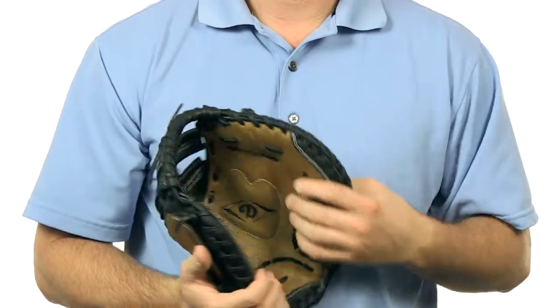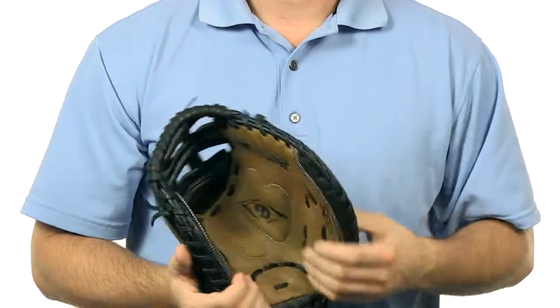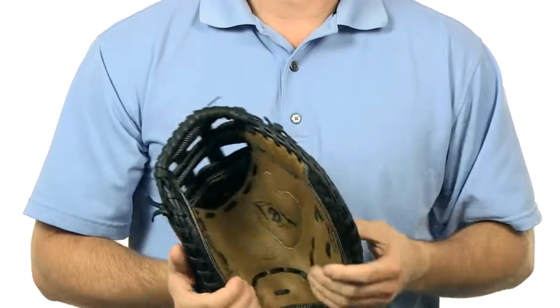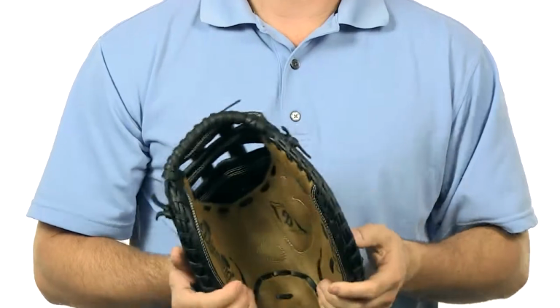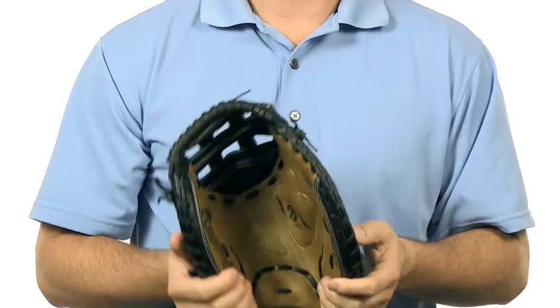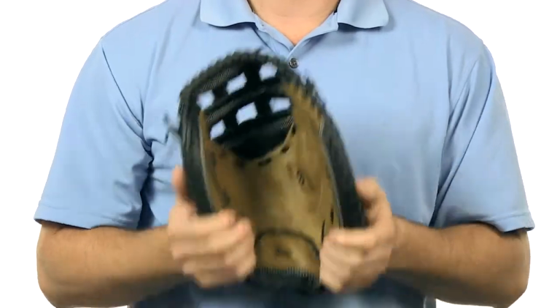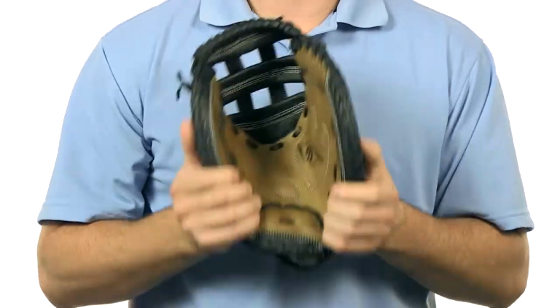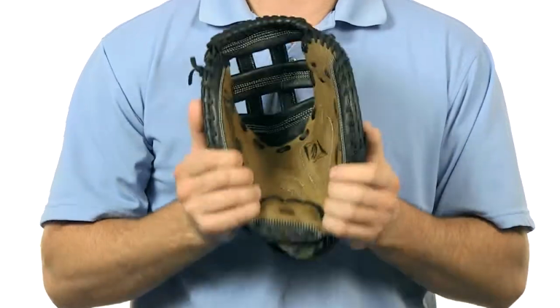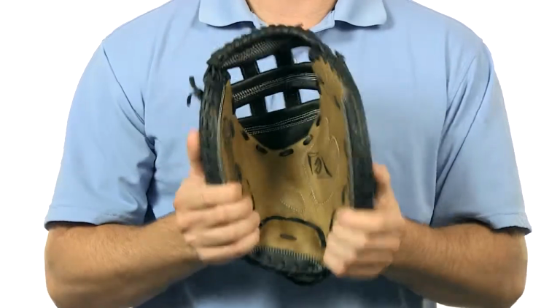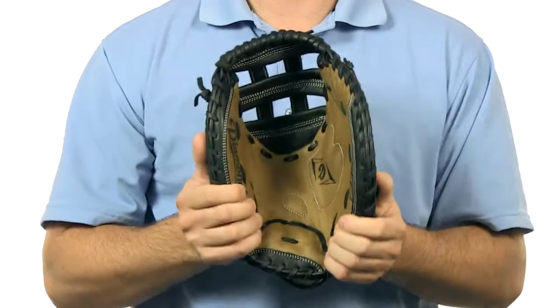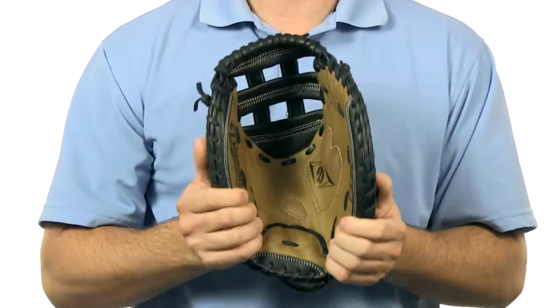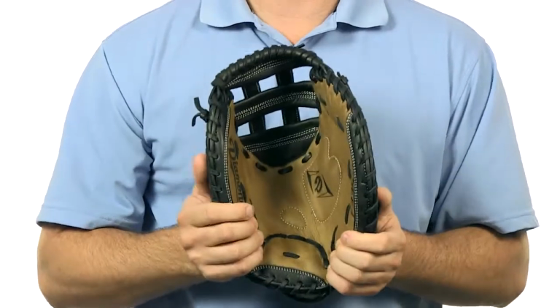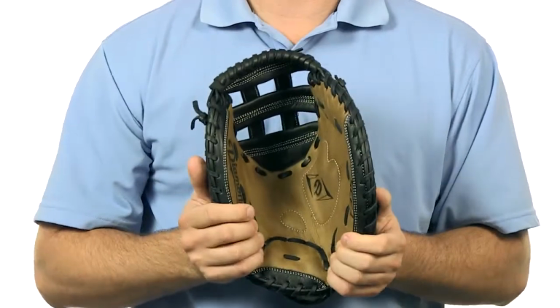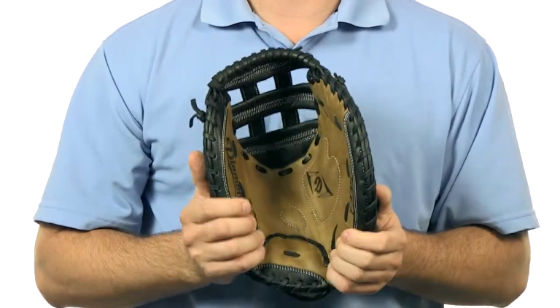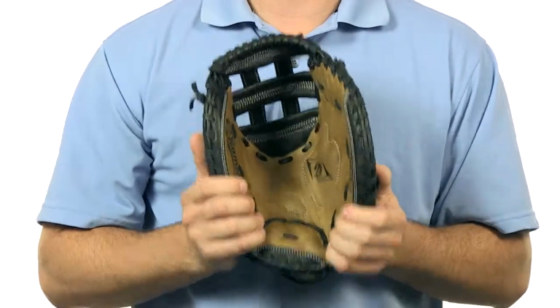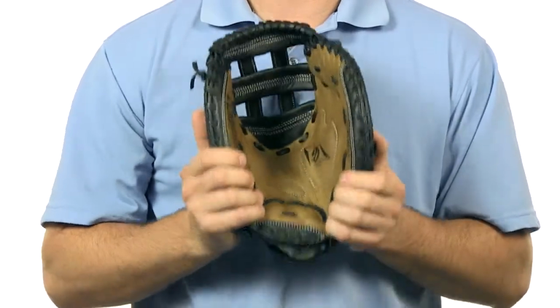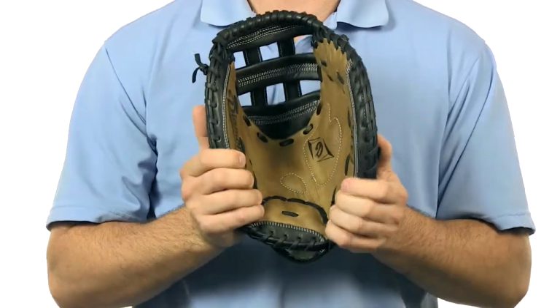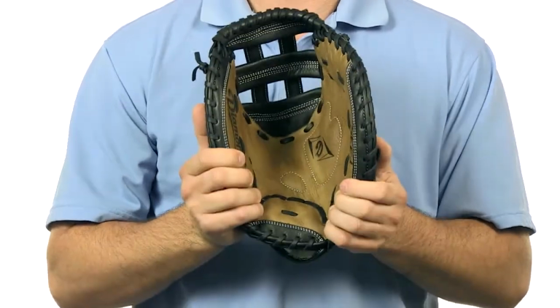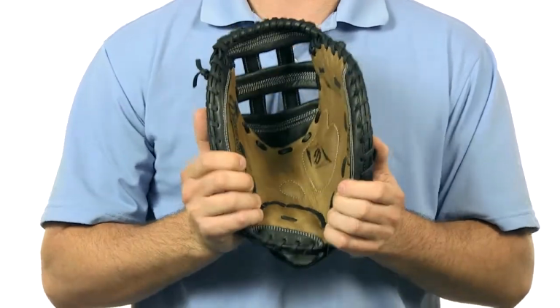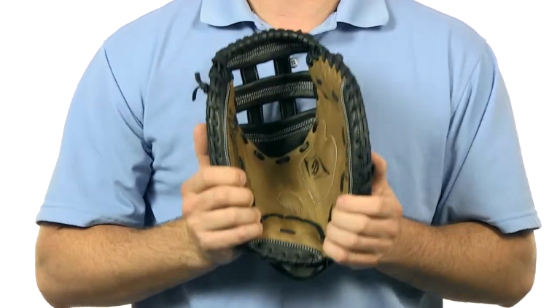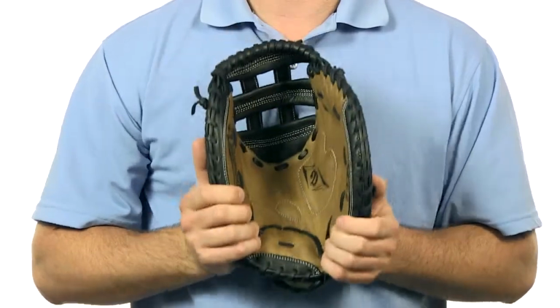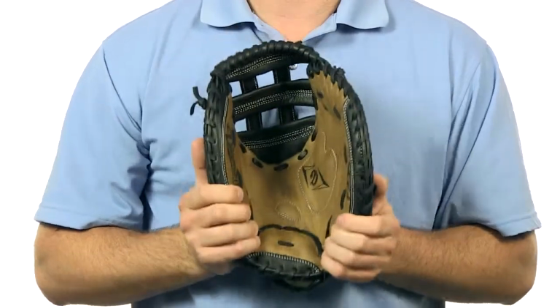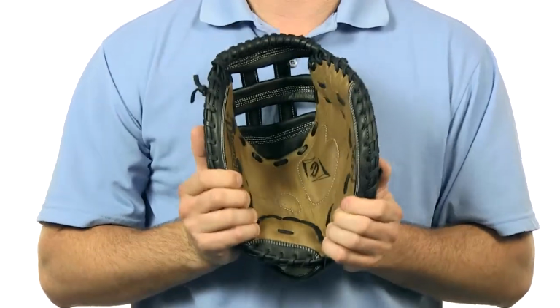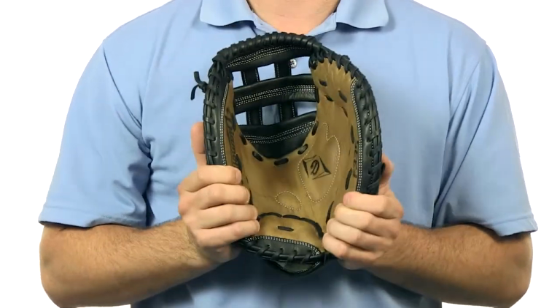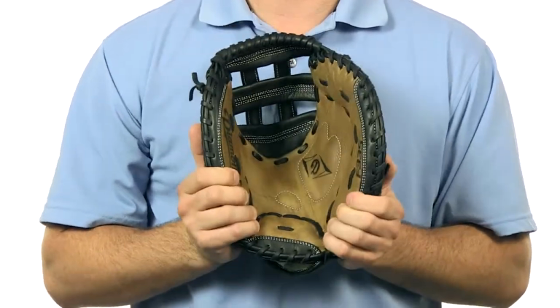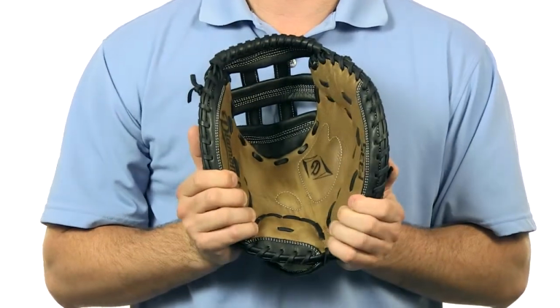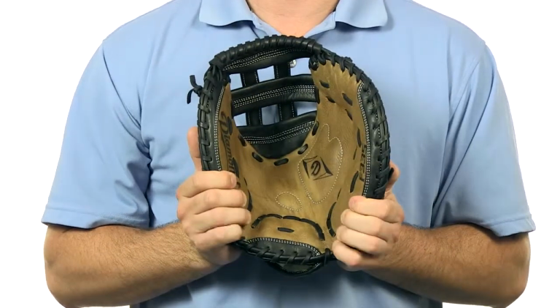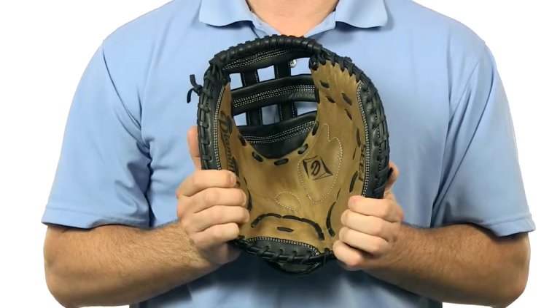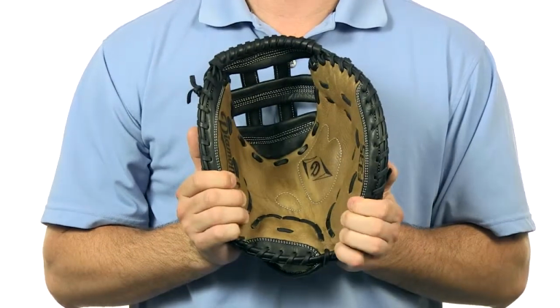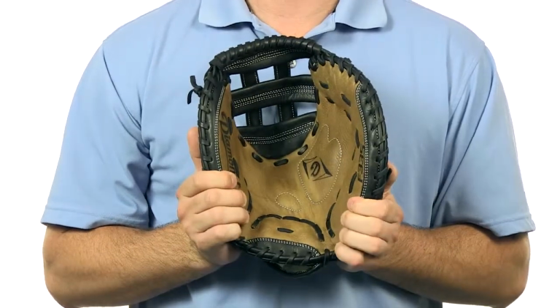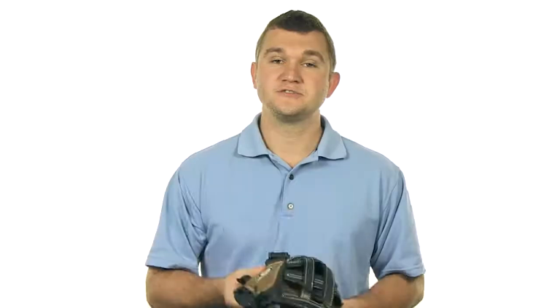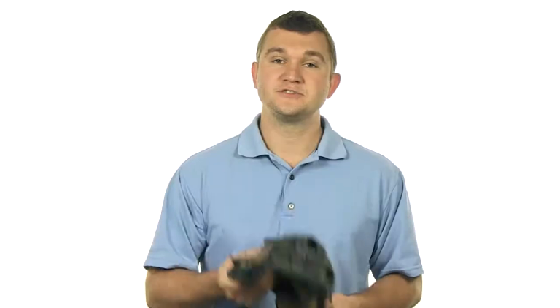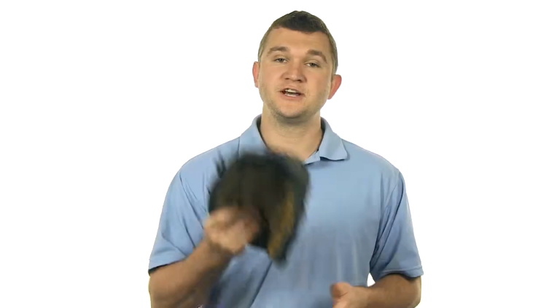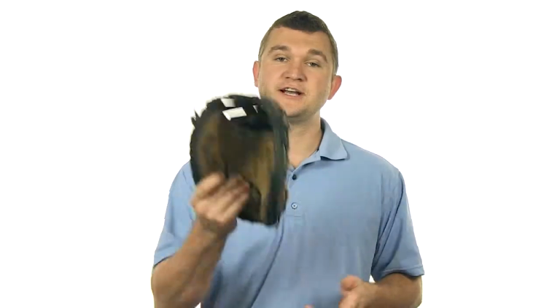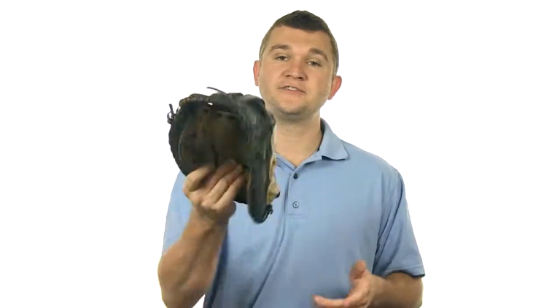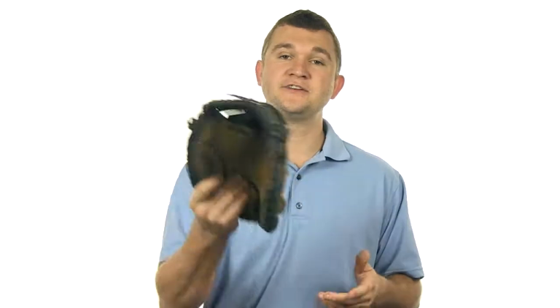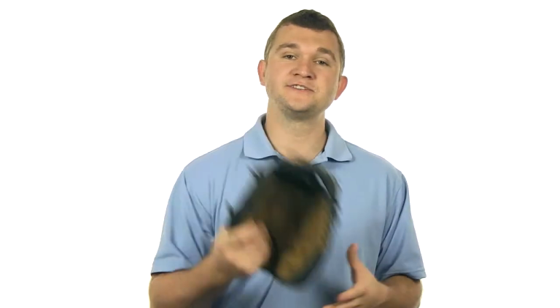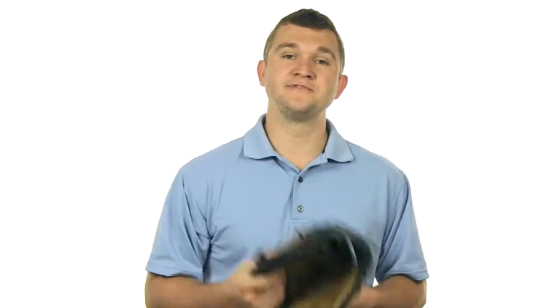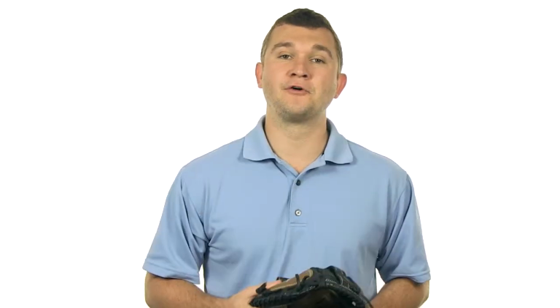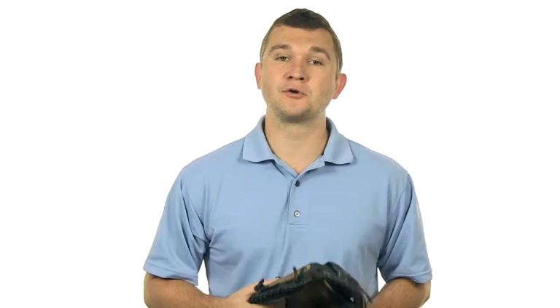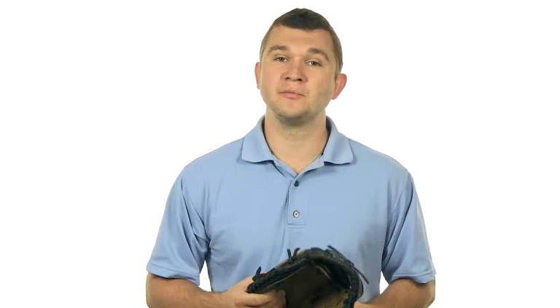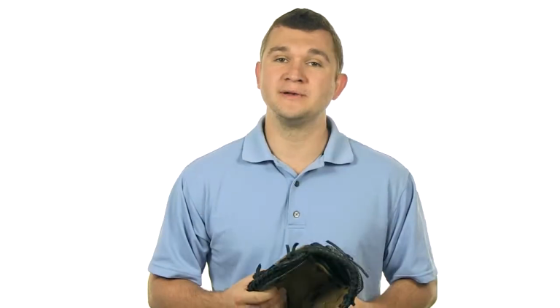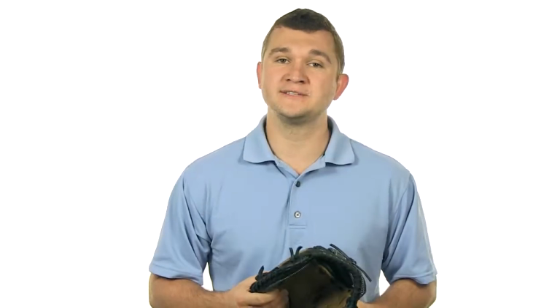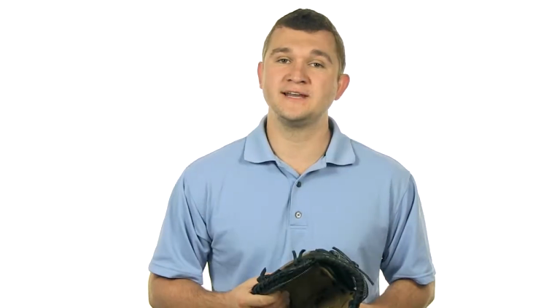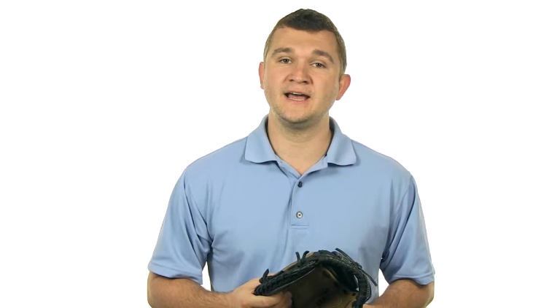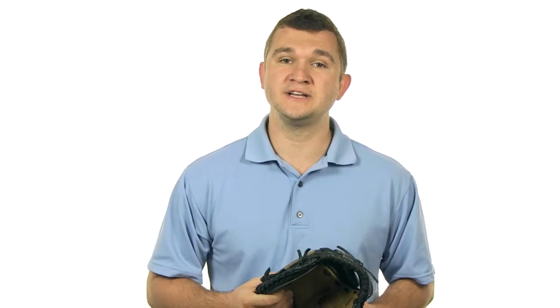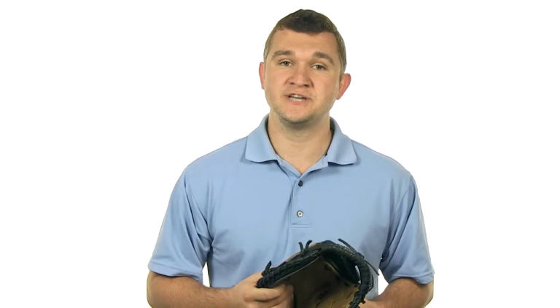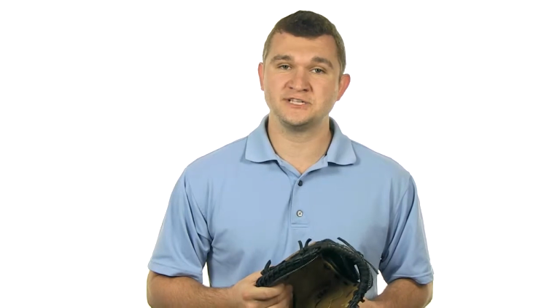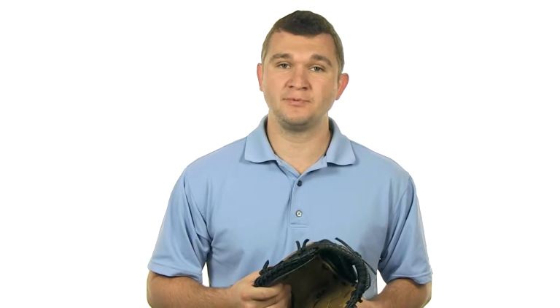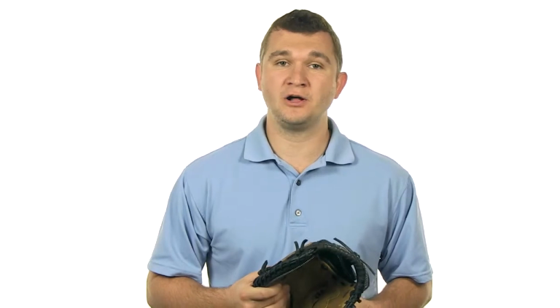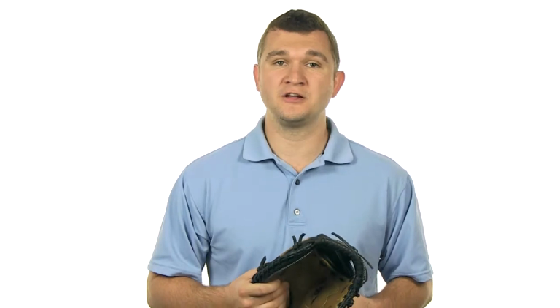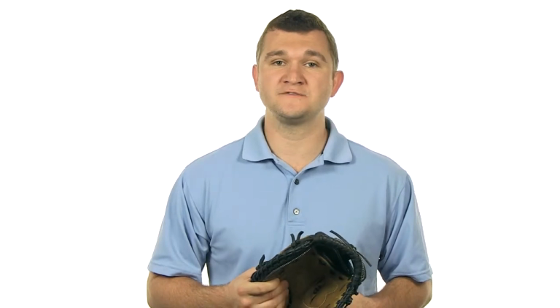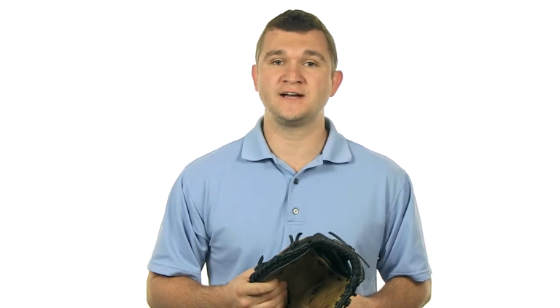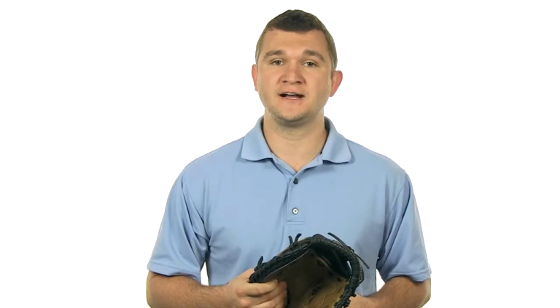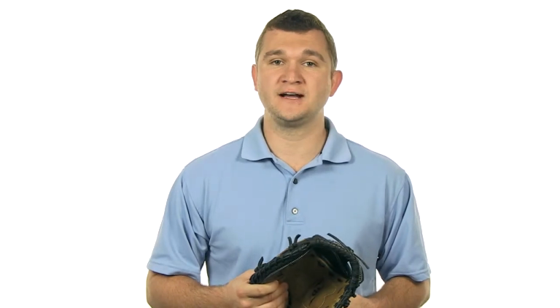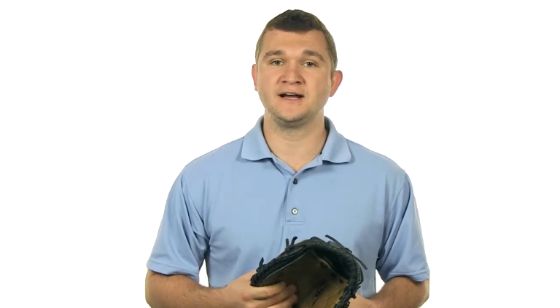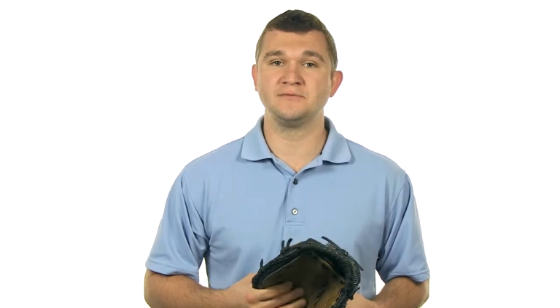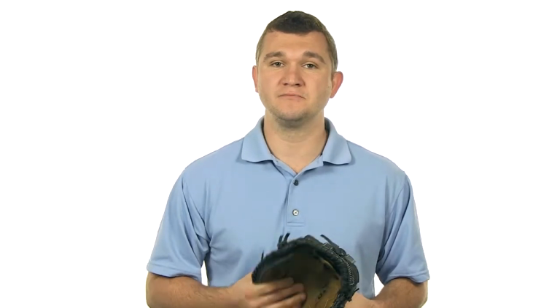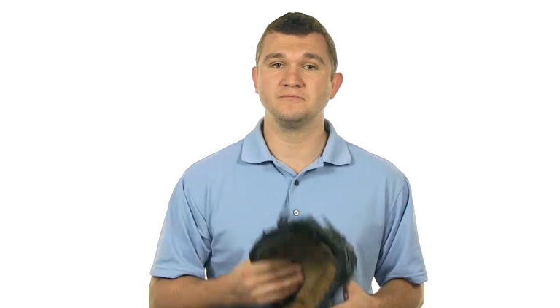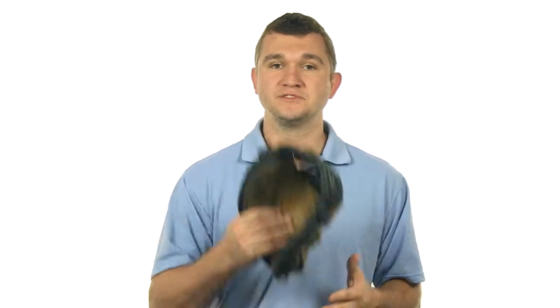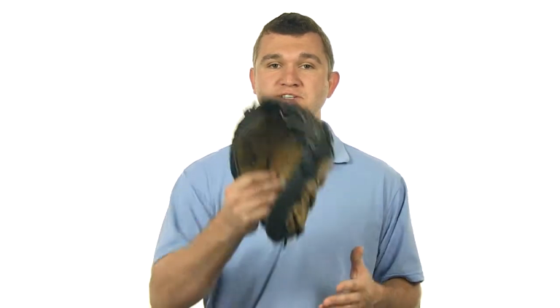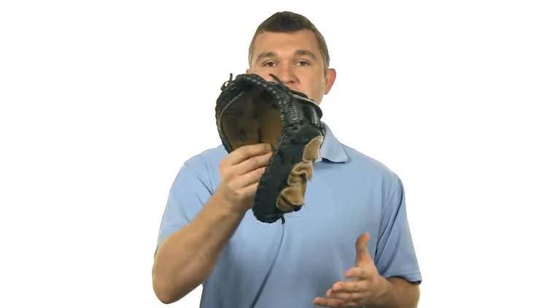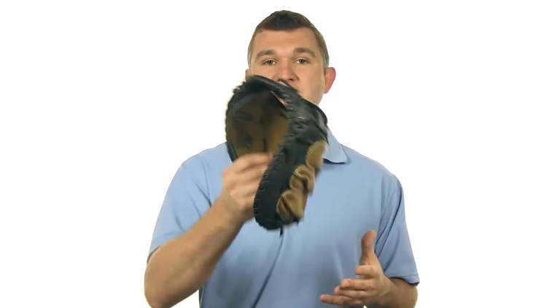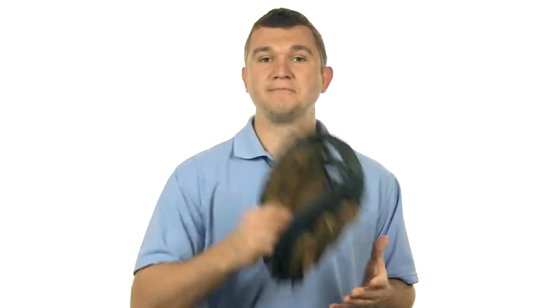It comes with free shipping and a 100-day money back guarantee. Check out this affordable mitt today at JustBallGloves.com. We'll see you then.